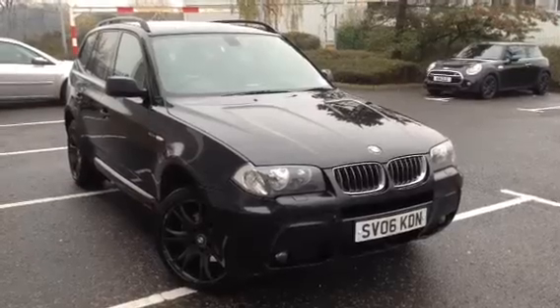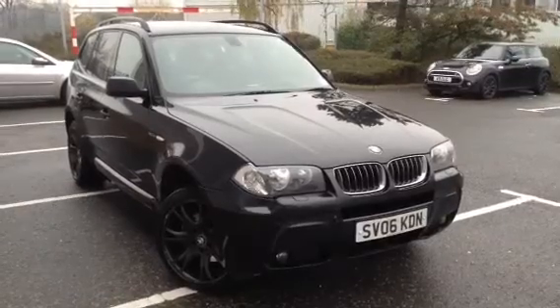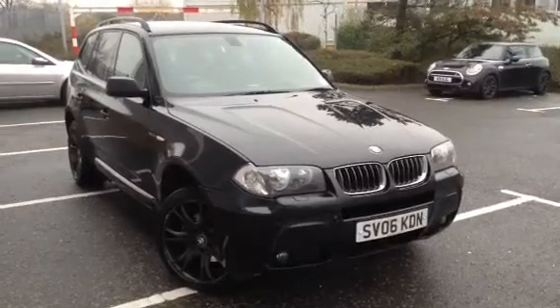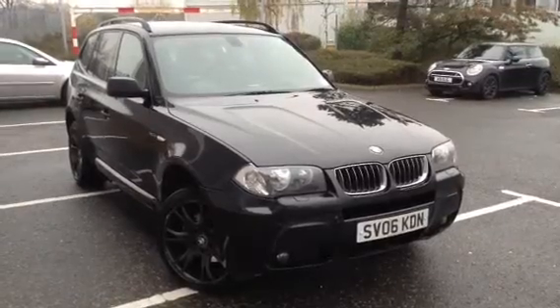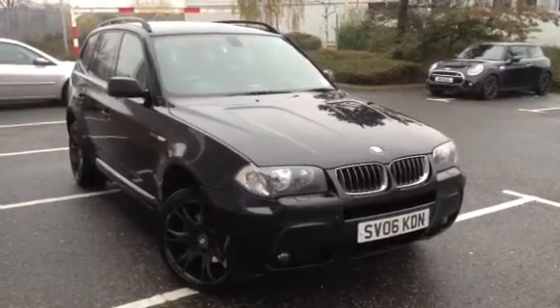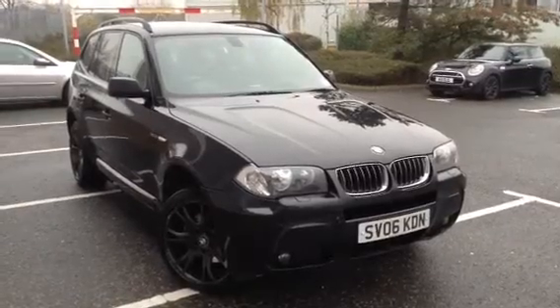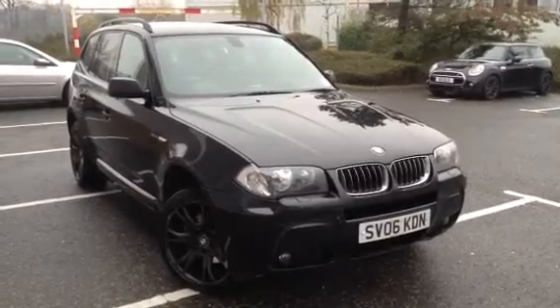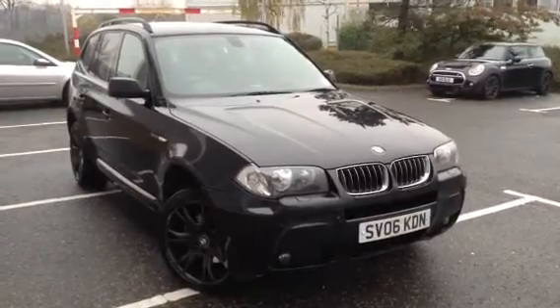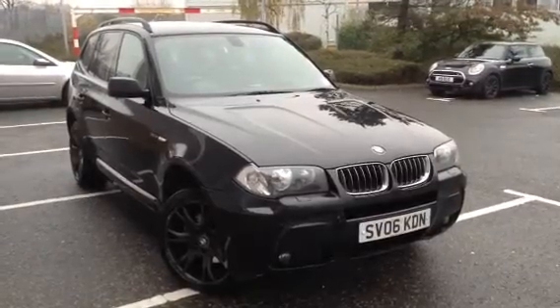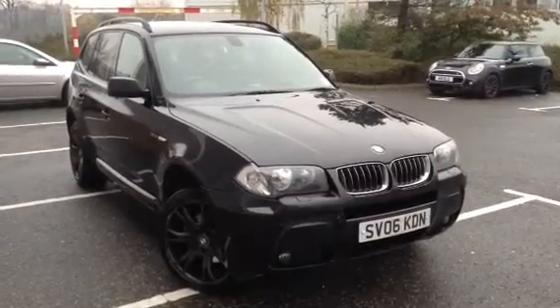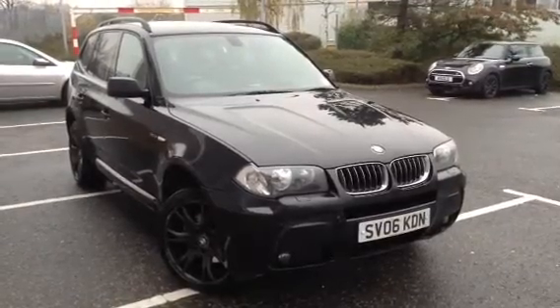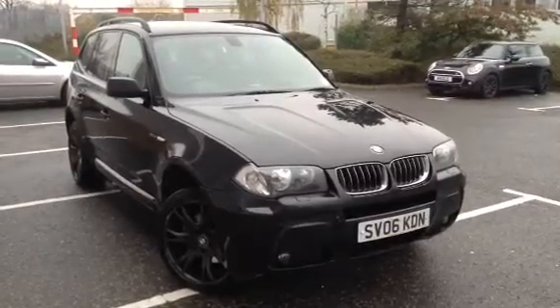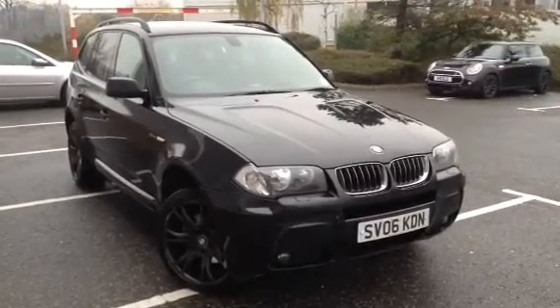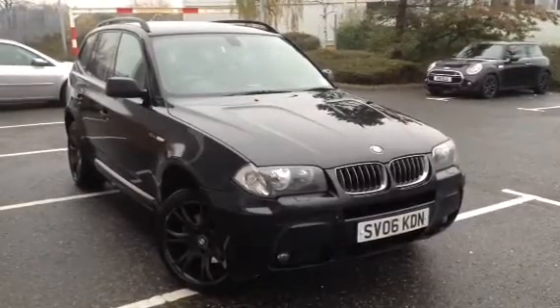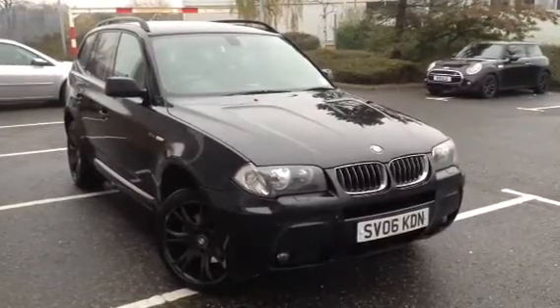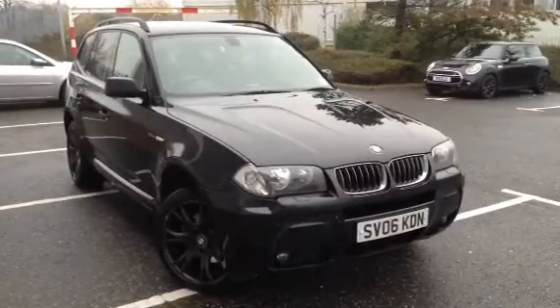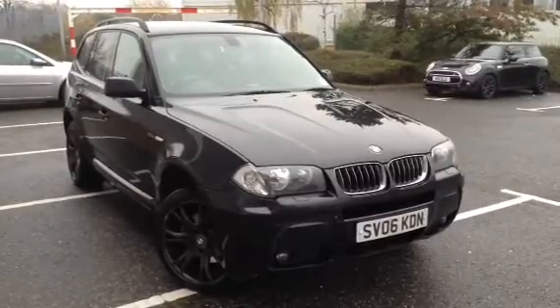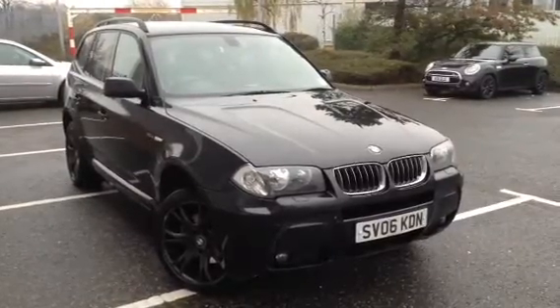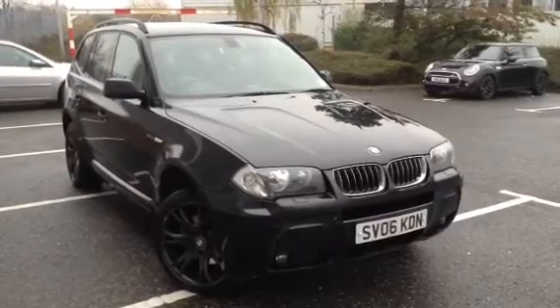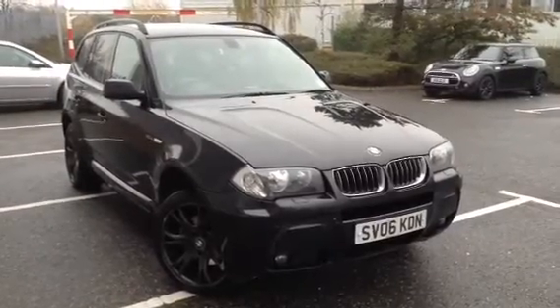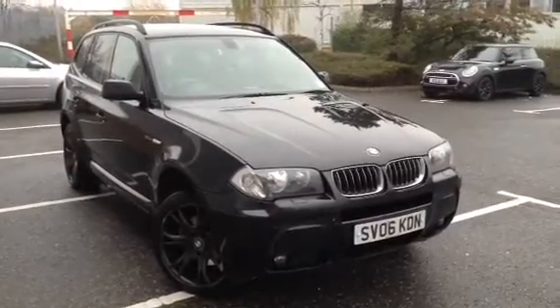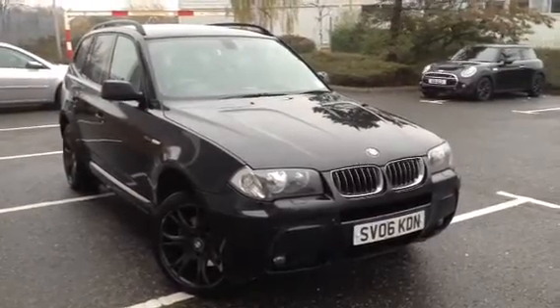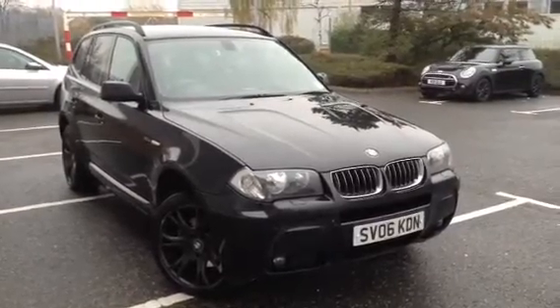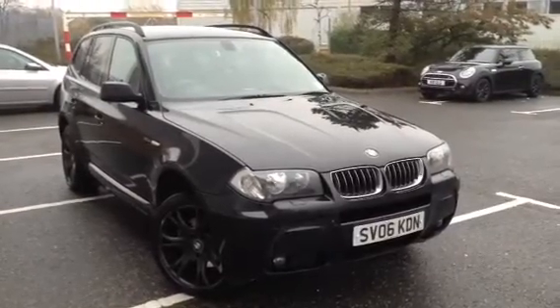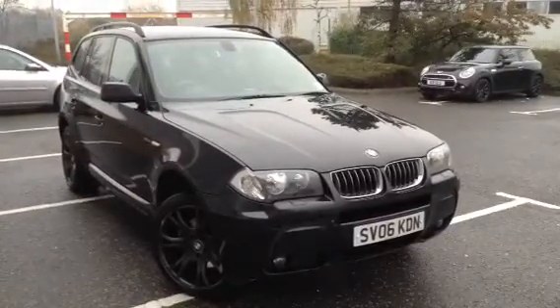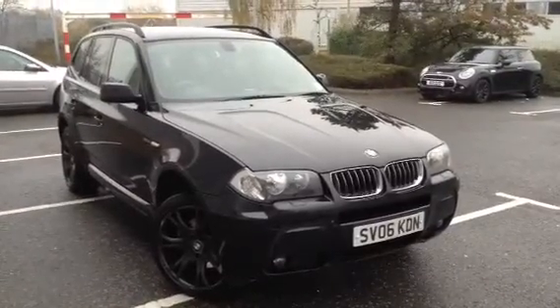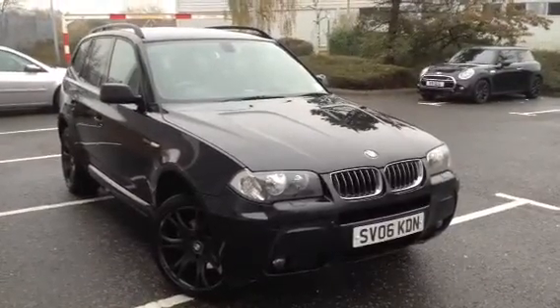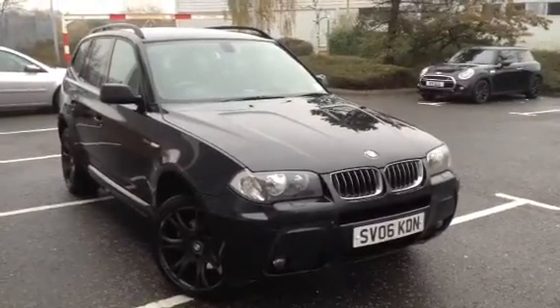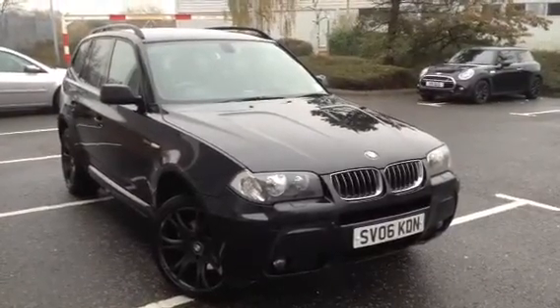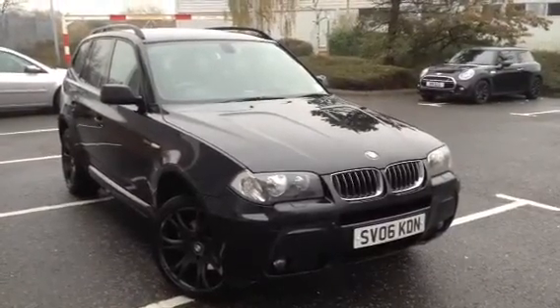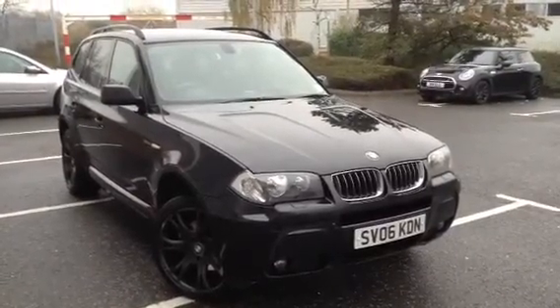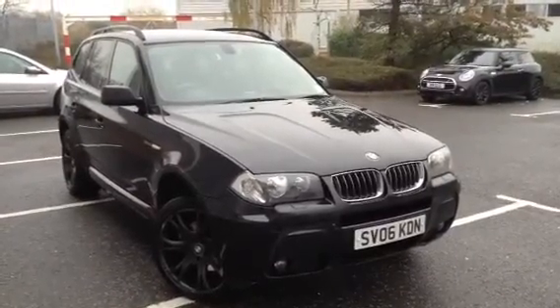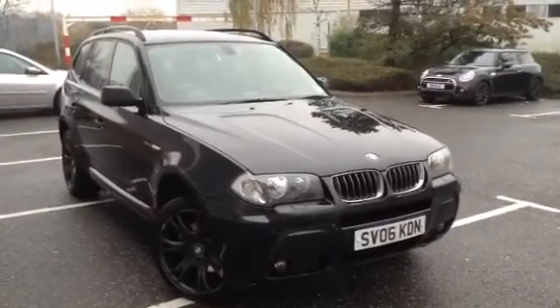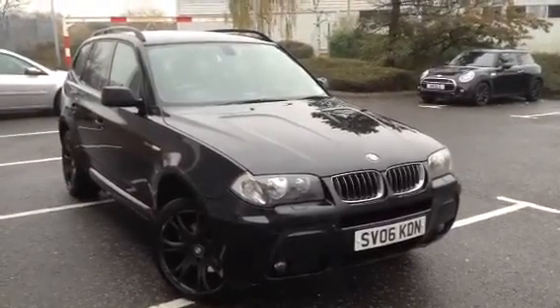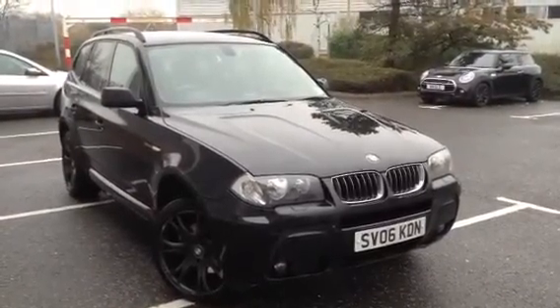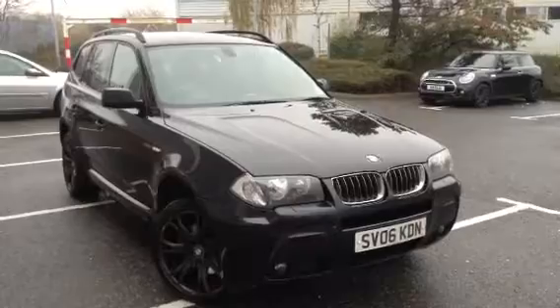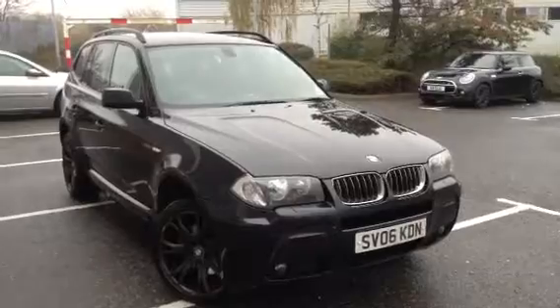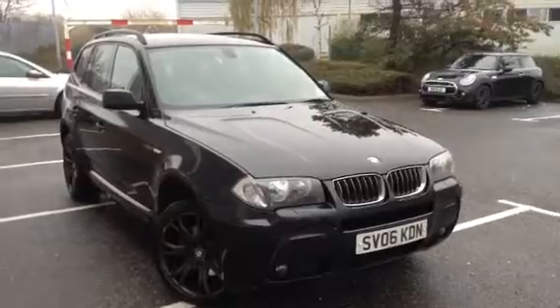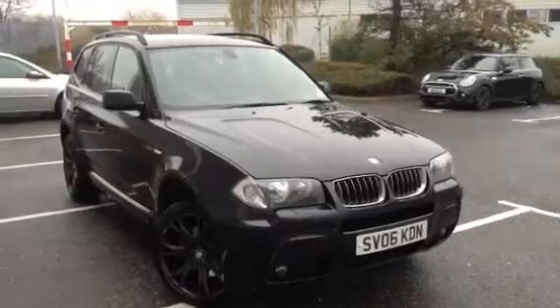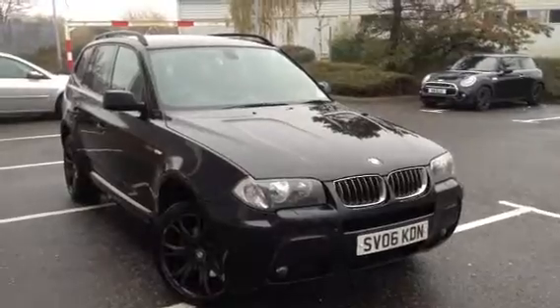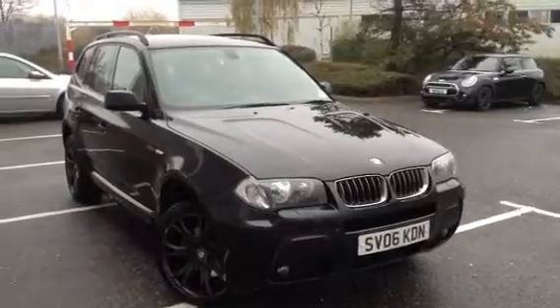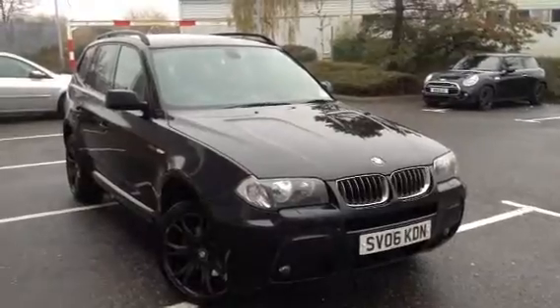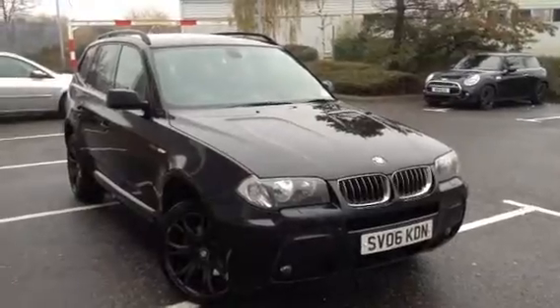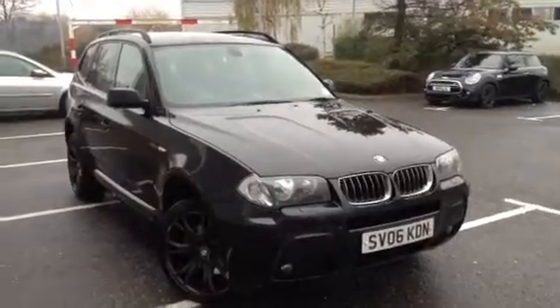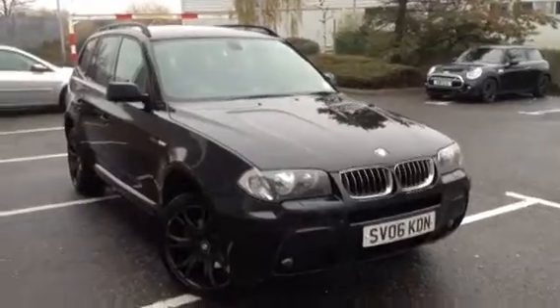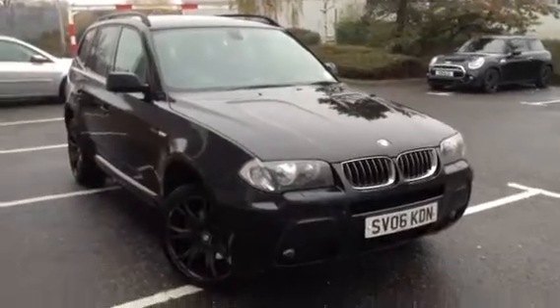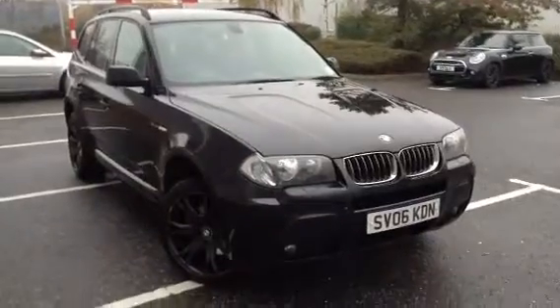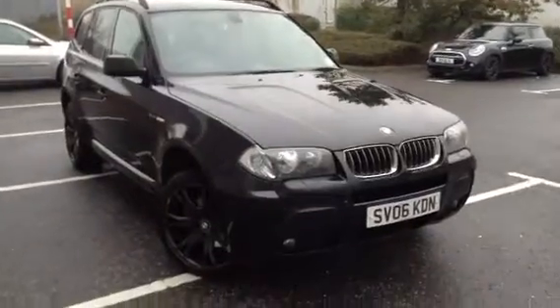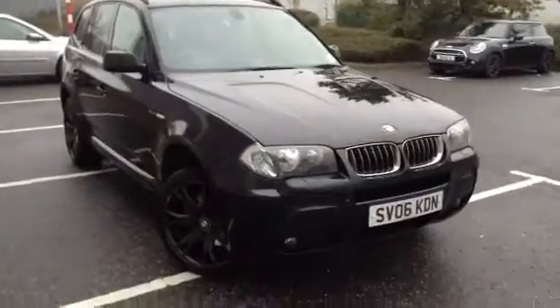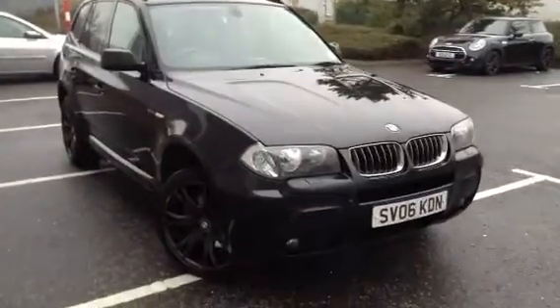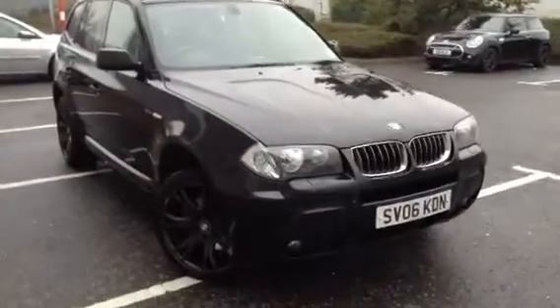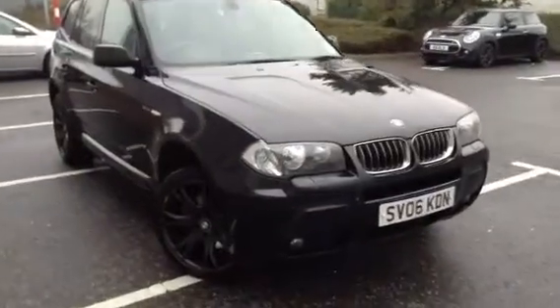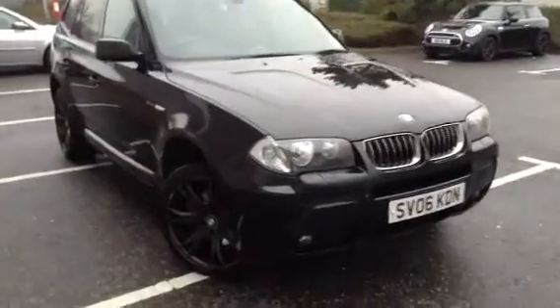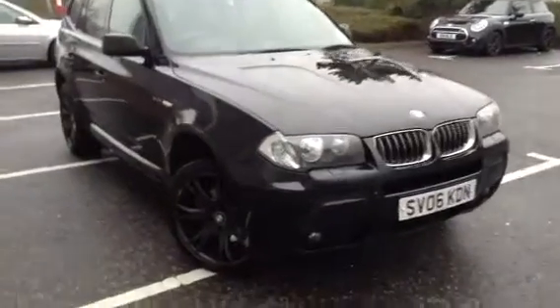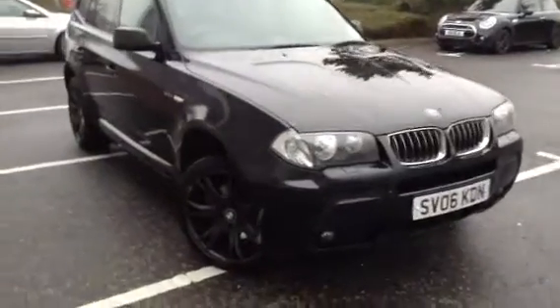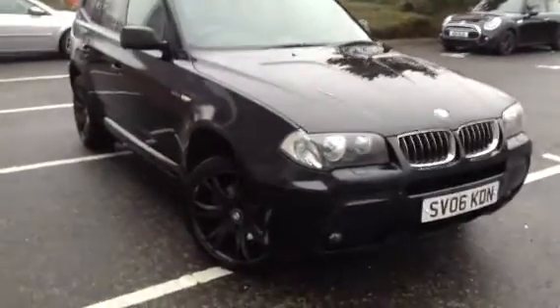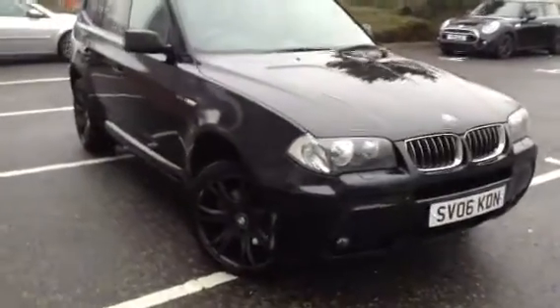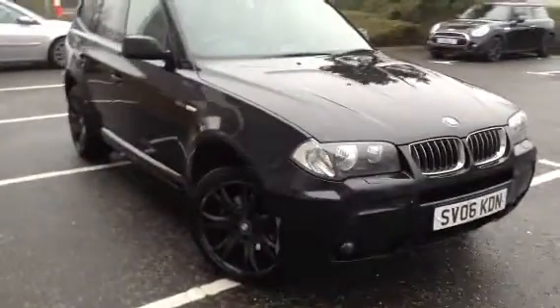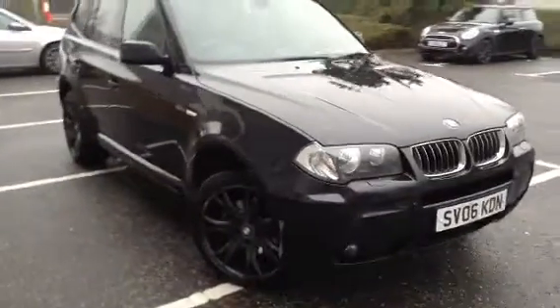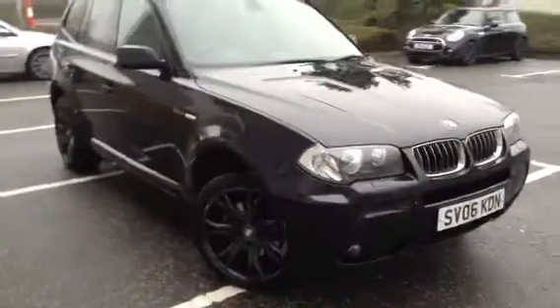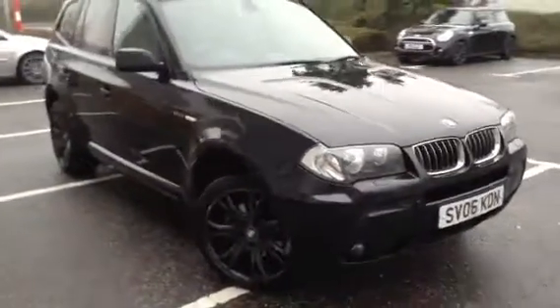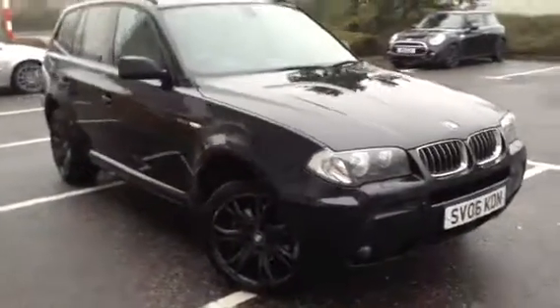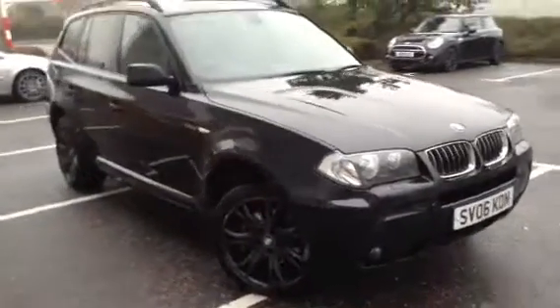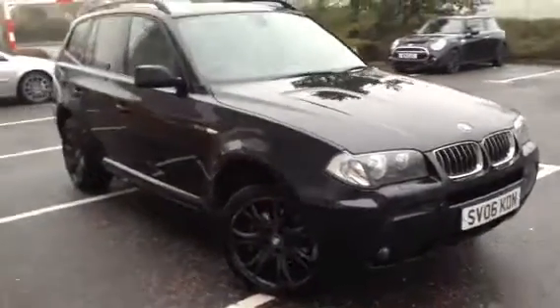Here we have a 2006 BMW X3 3.0L diesel M Sport in black with the dark grey alloys.